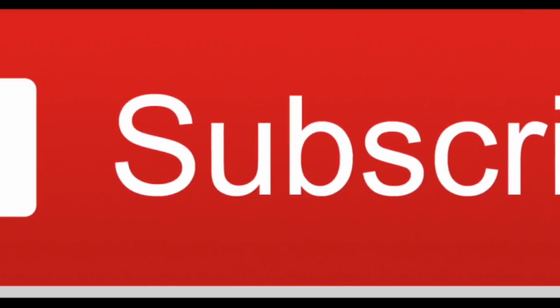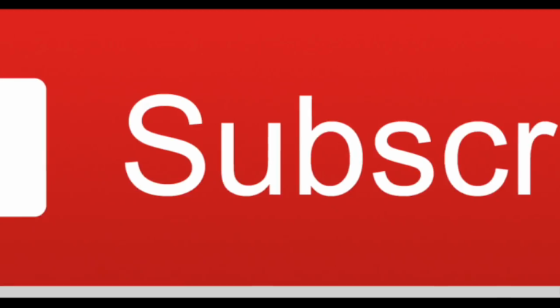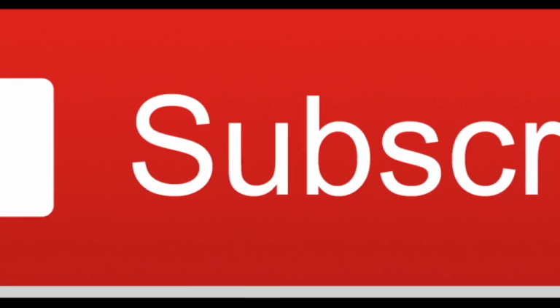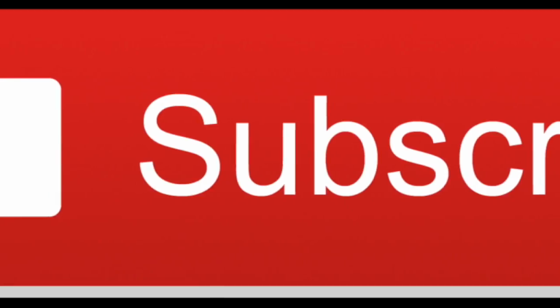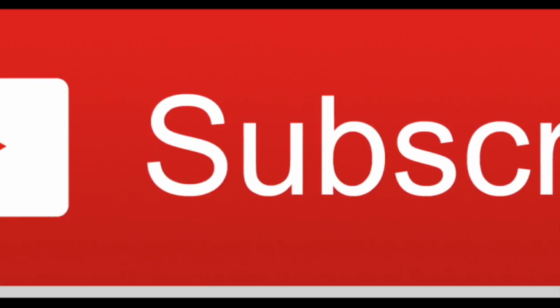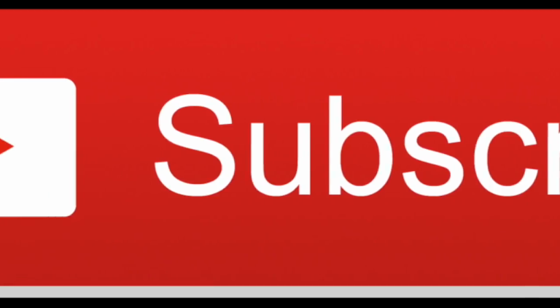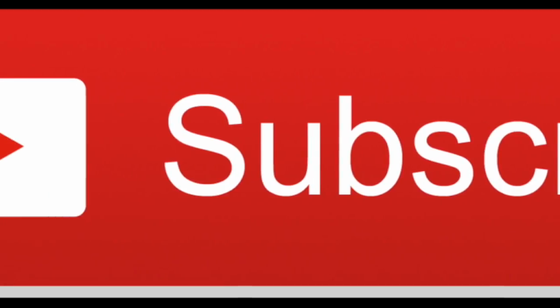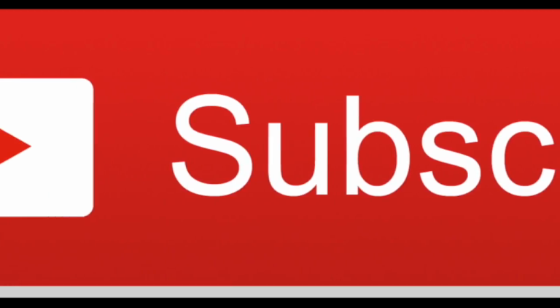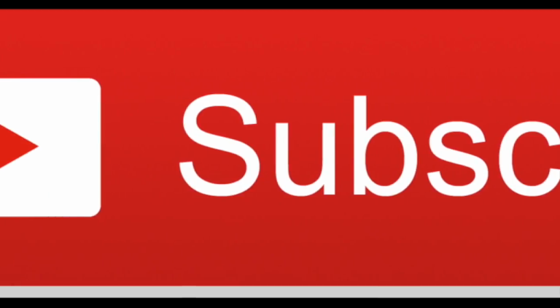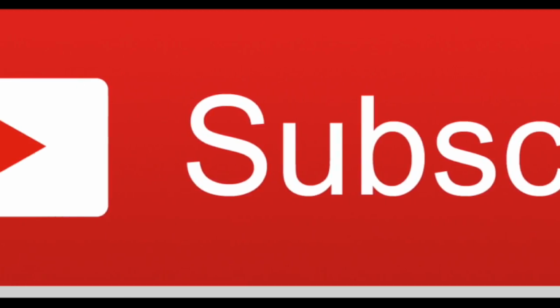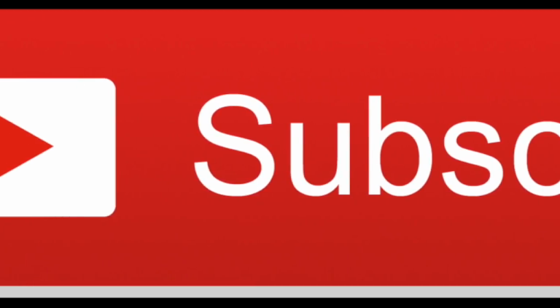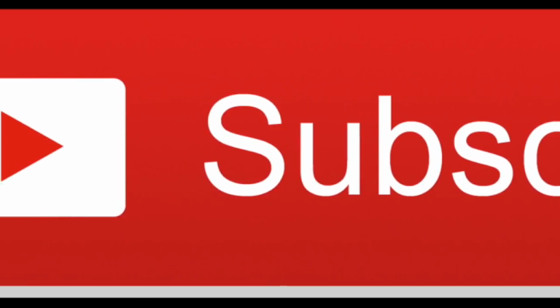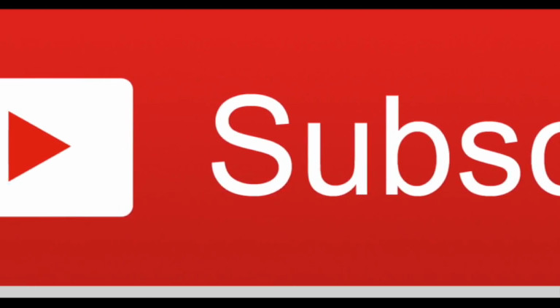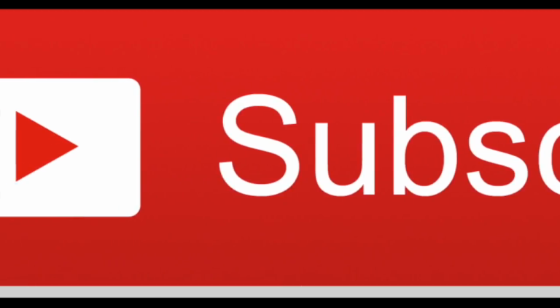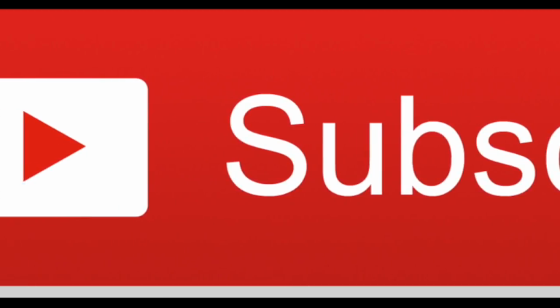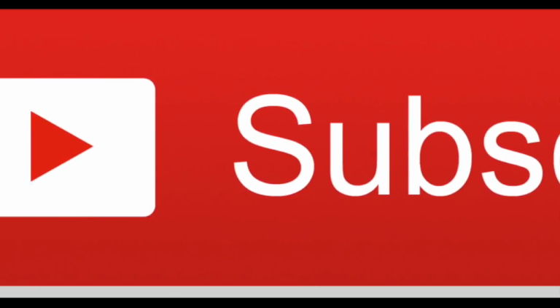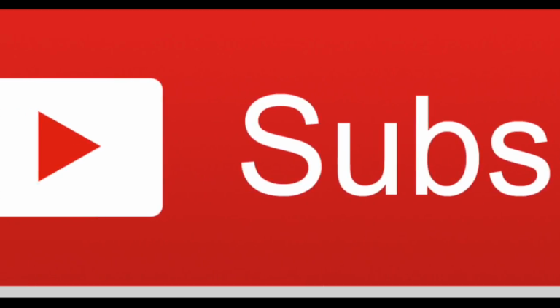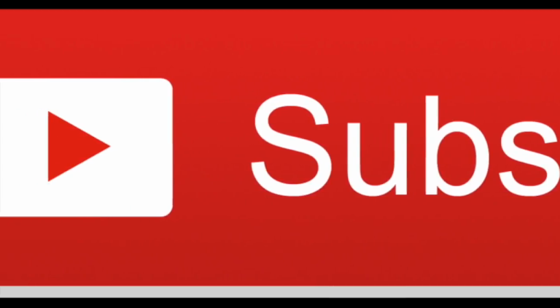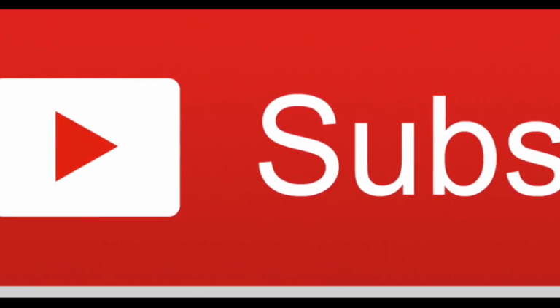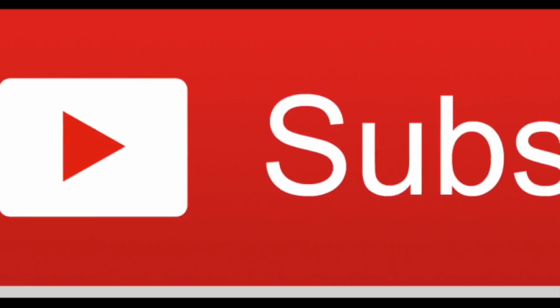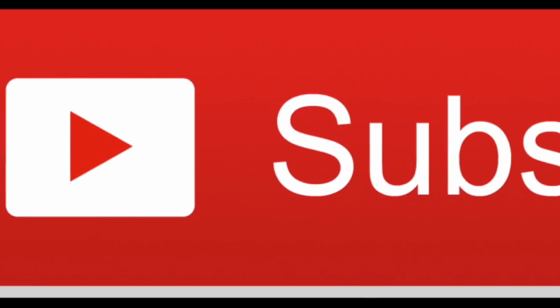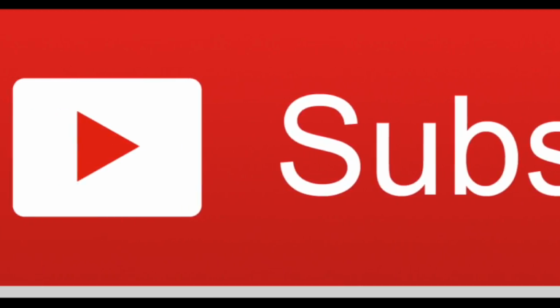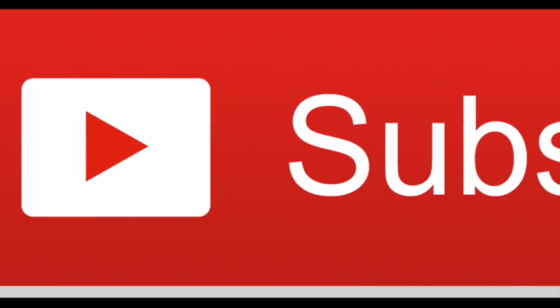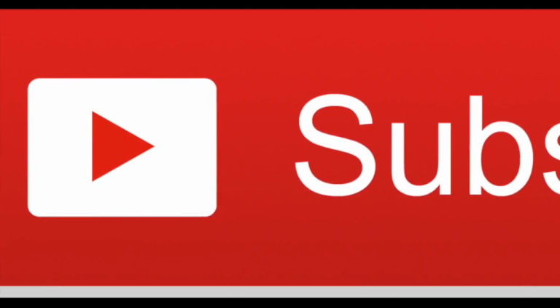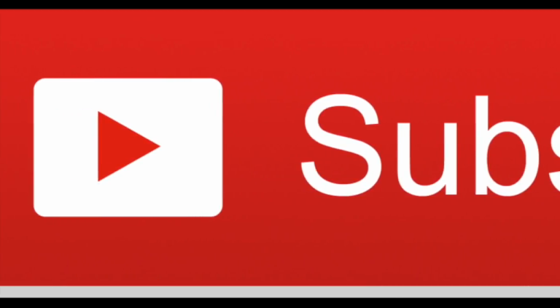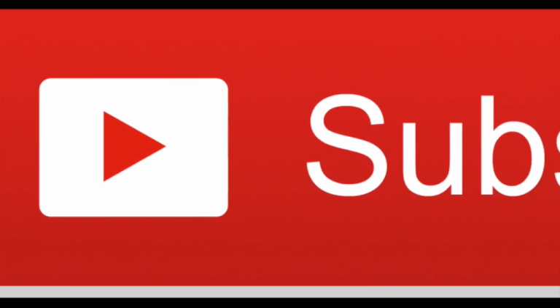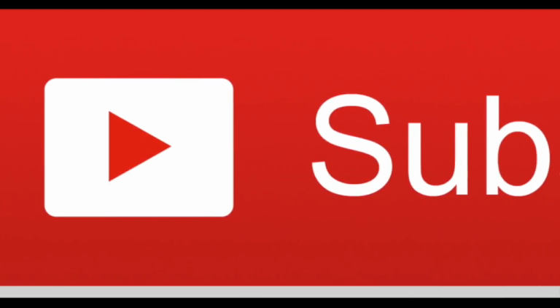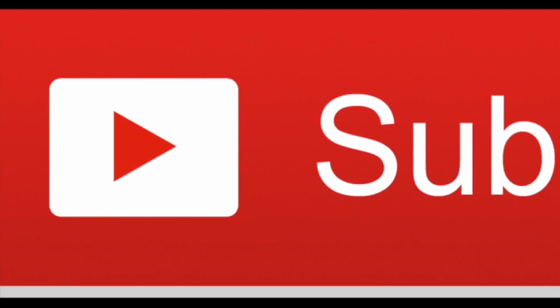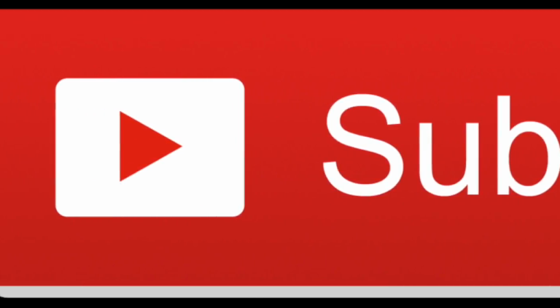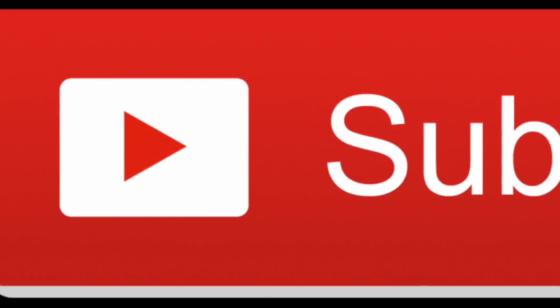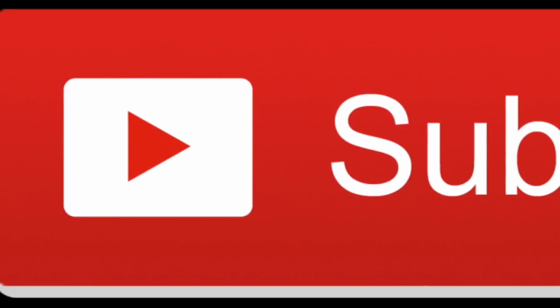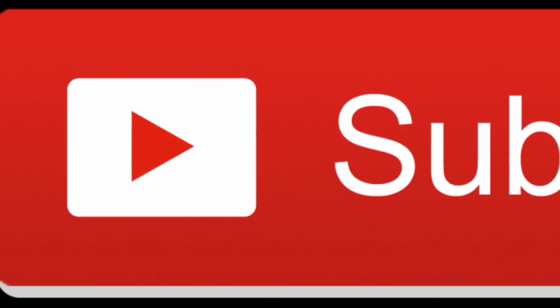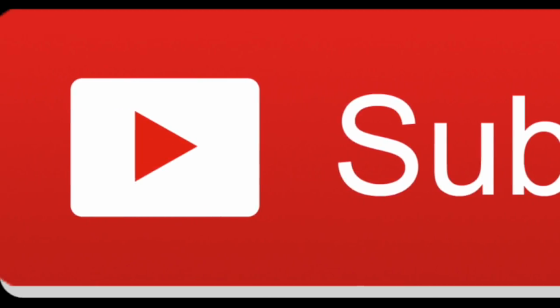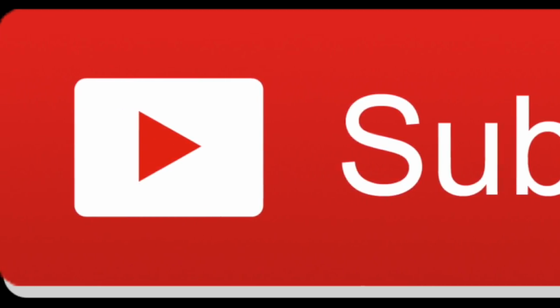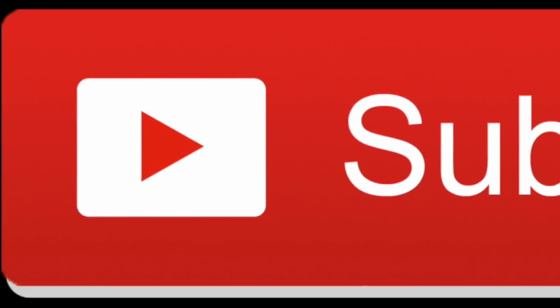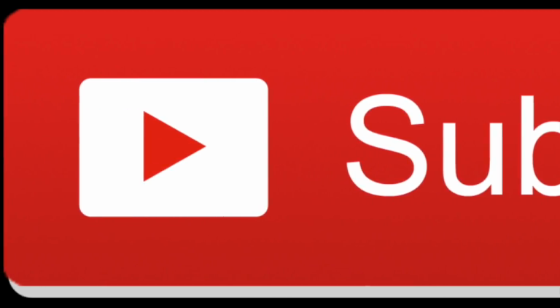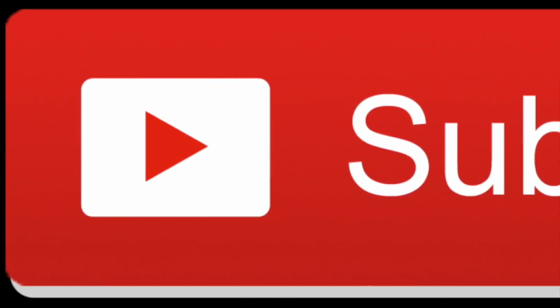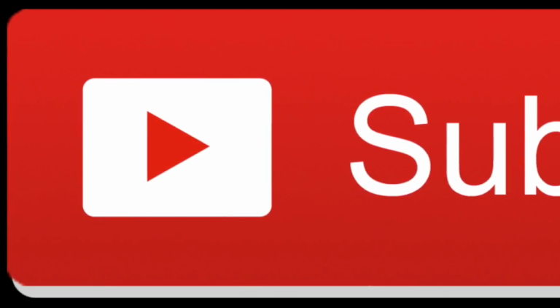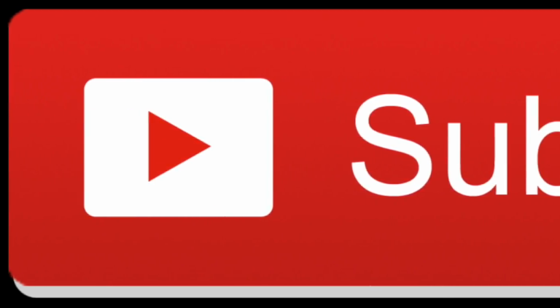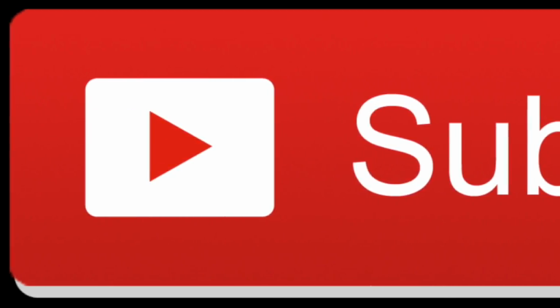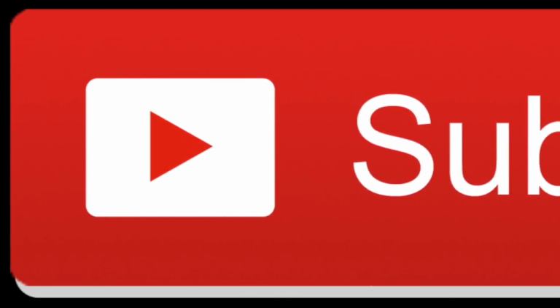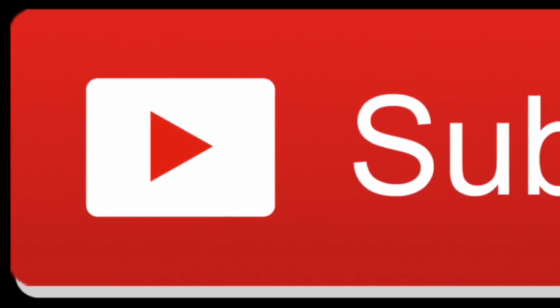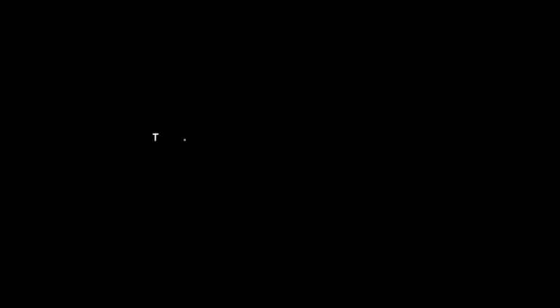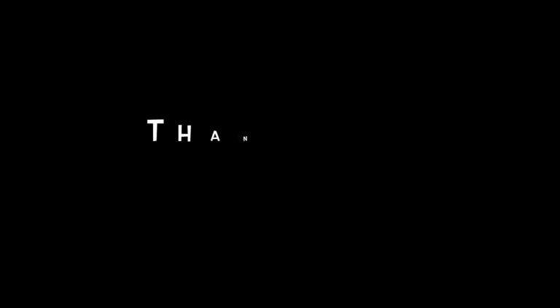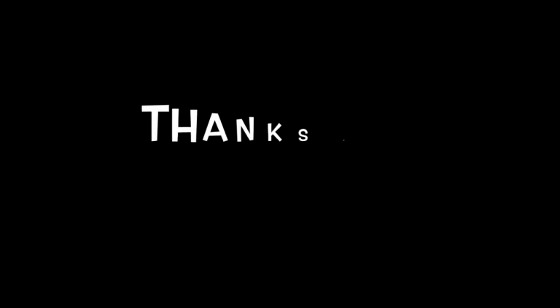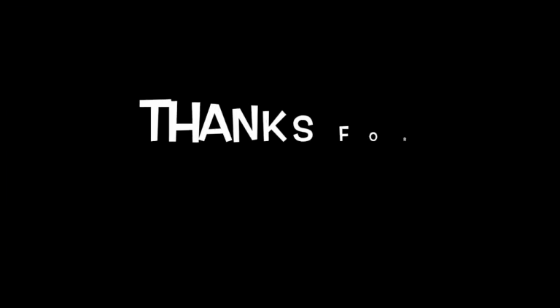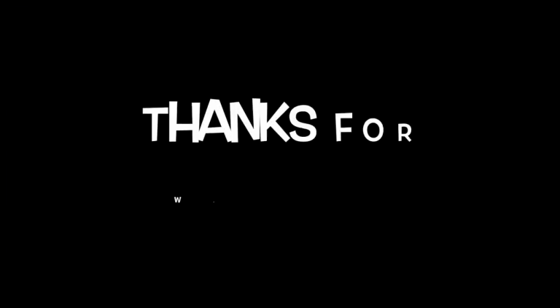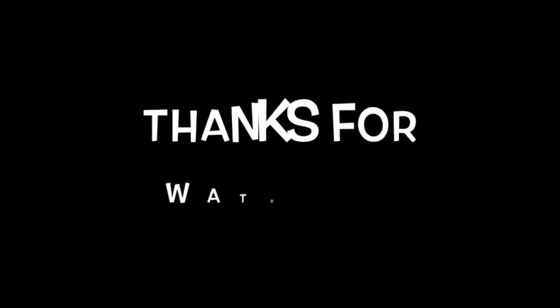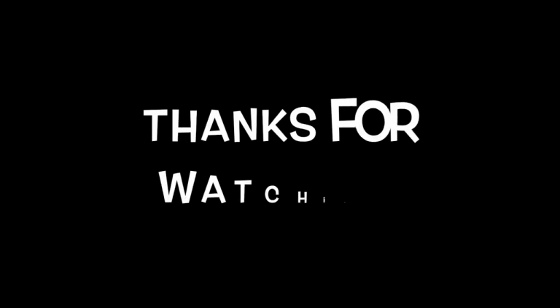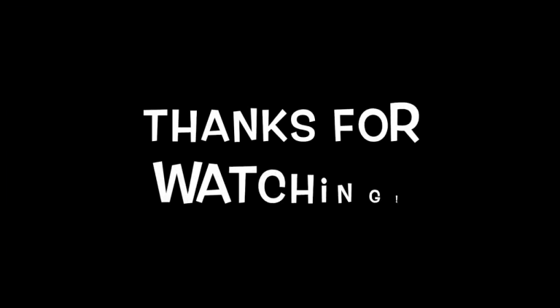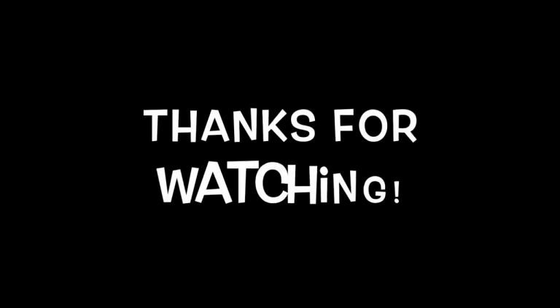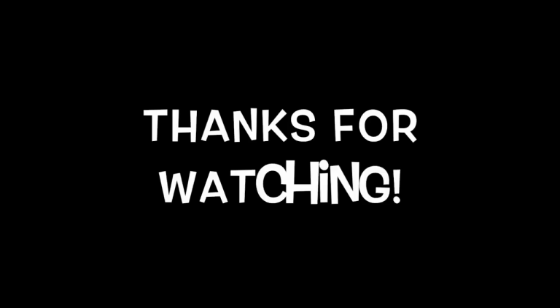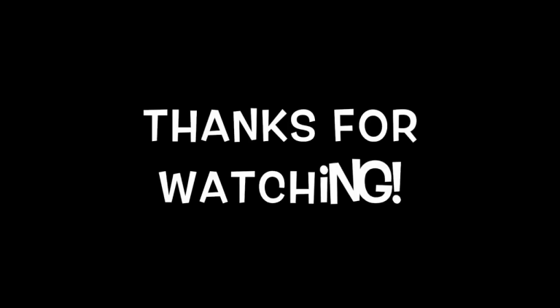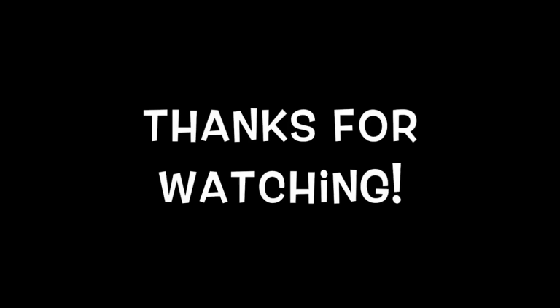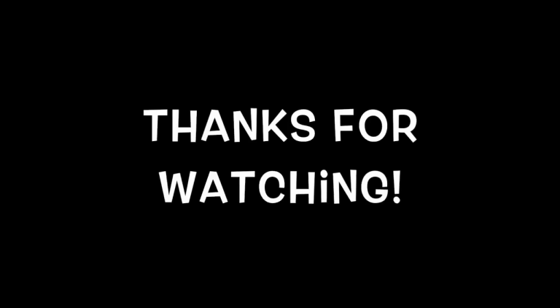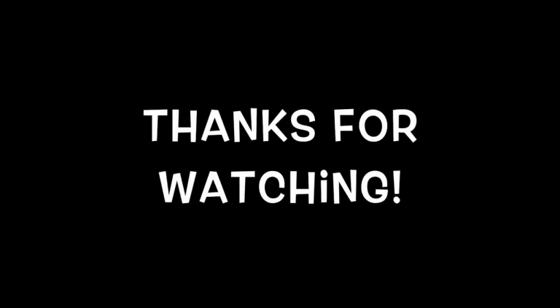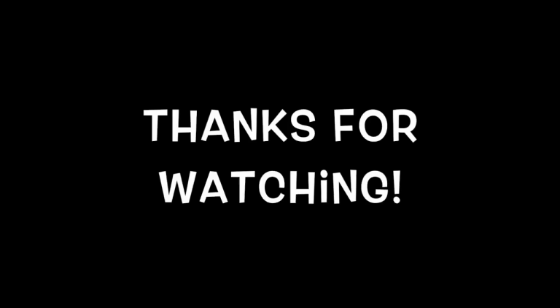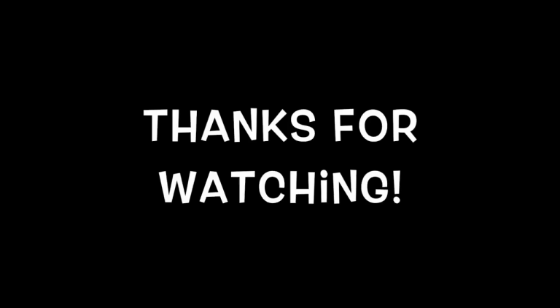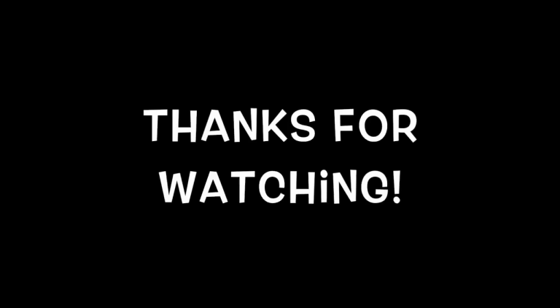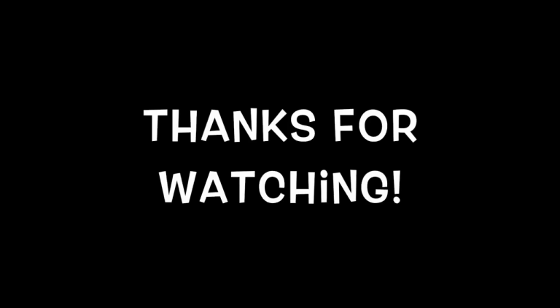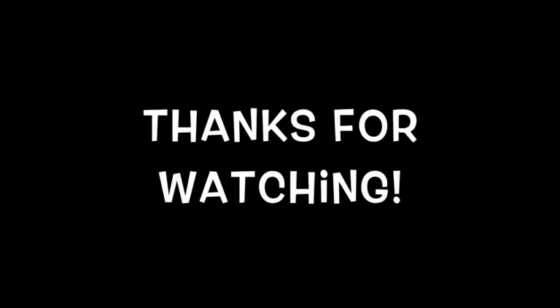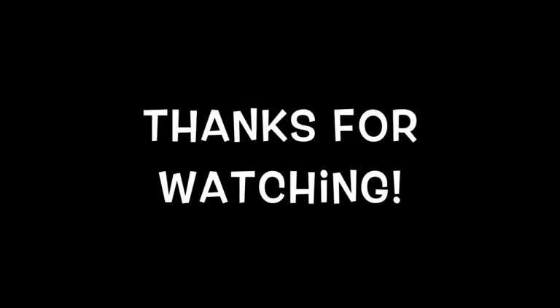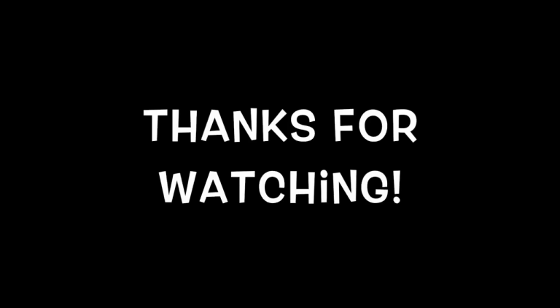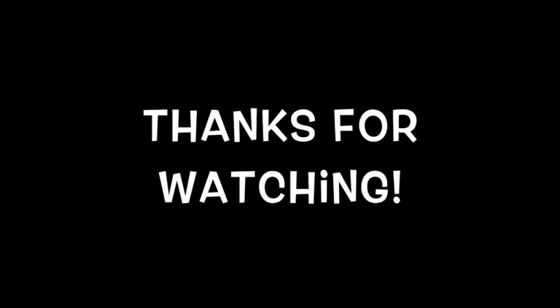If you like this video and want to see more, make sure to like, subscribe, and share. Help me get to a hundred subscribers by the end of this month. Thanks for watching, guys — bye!